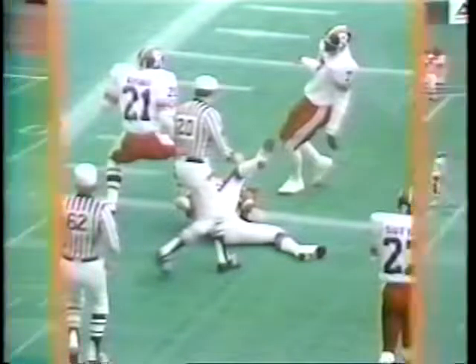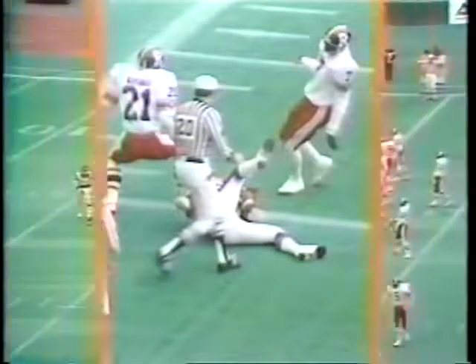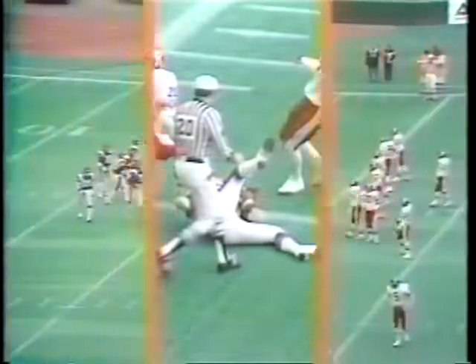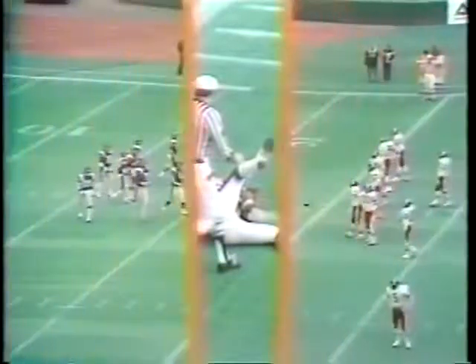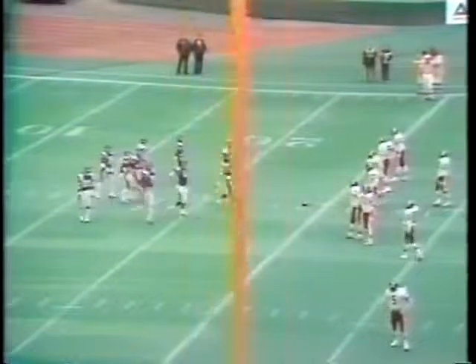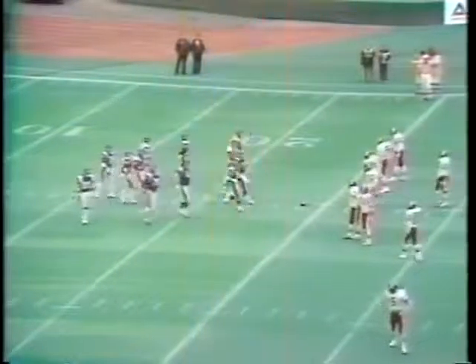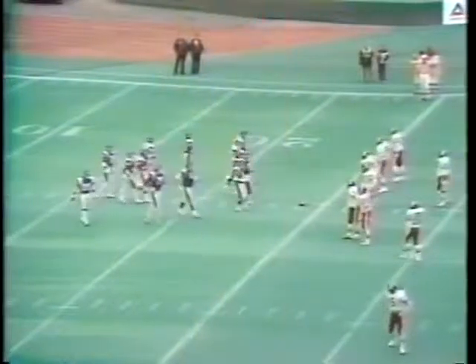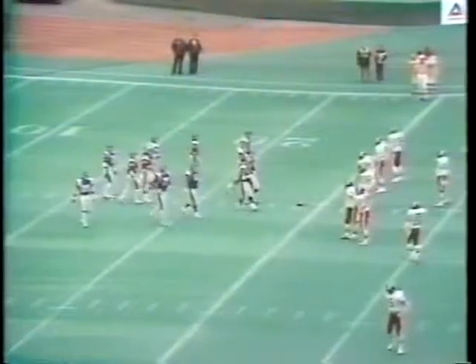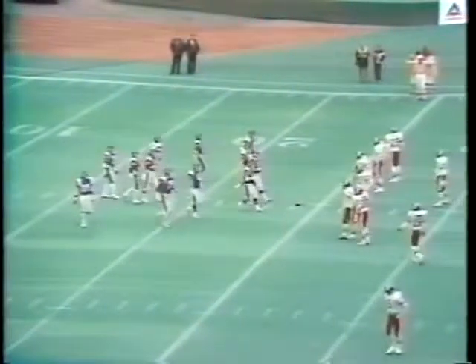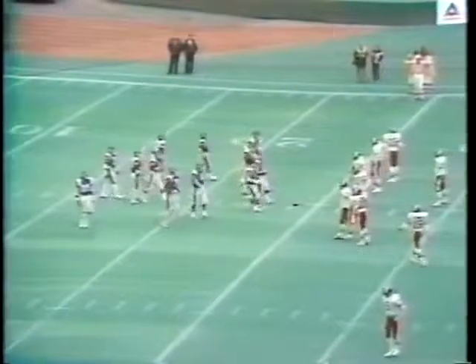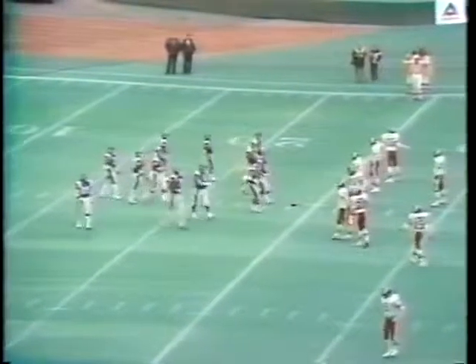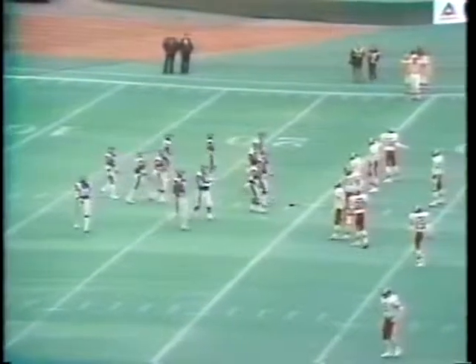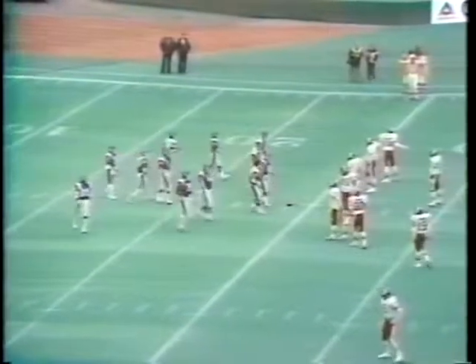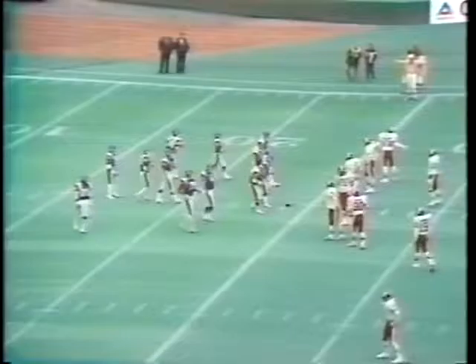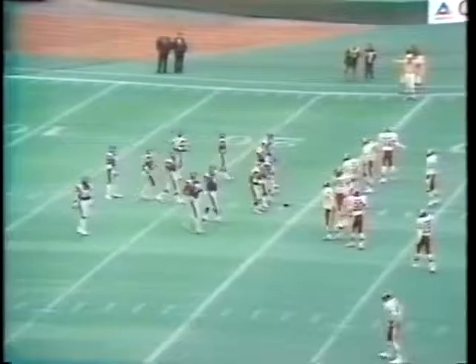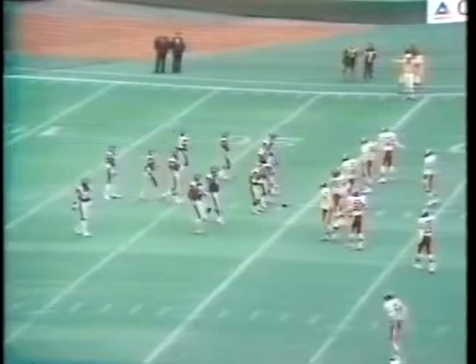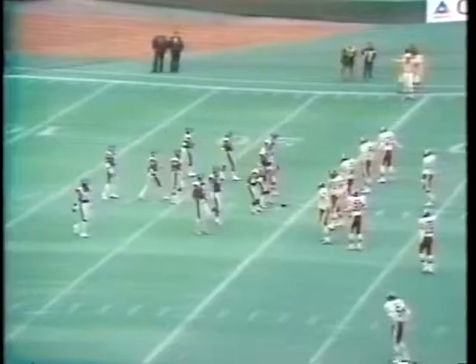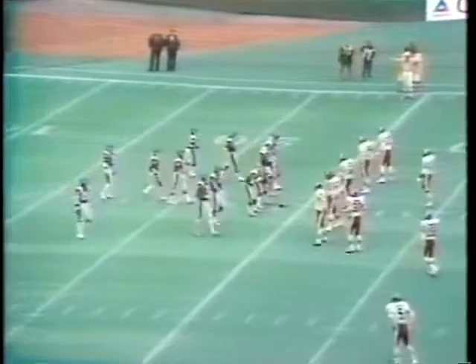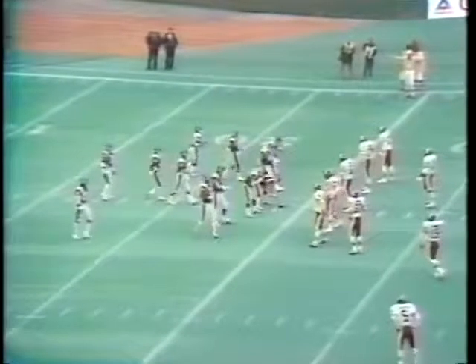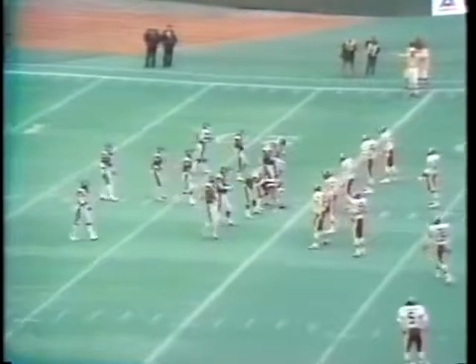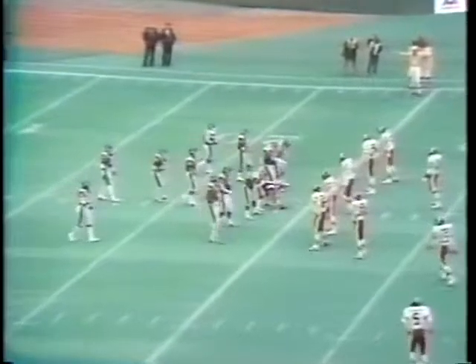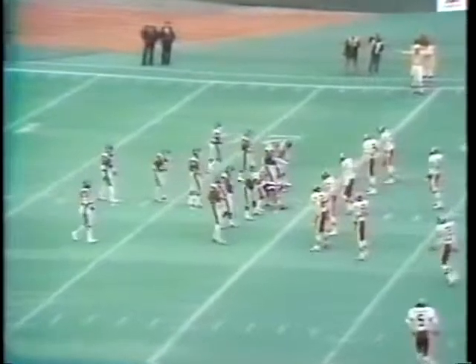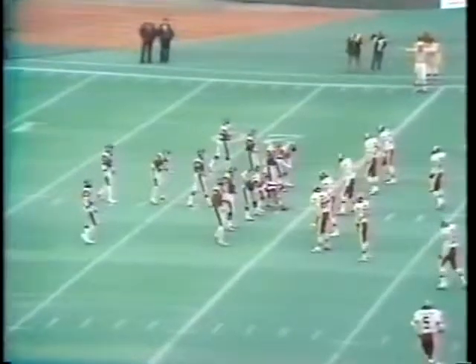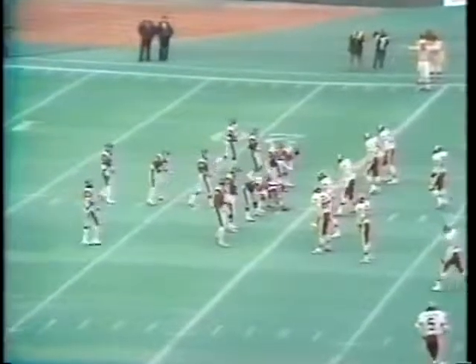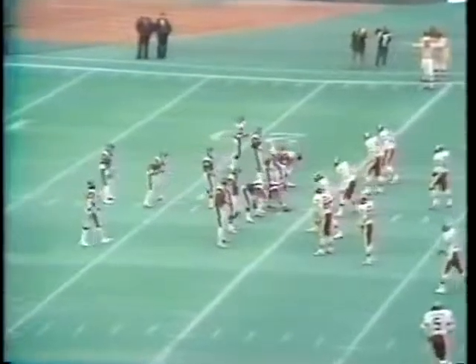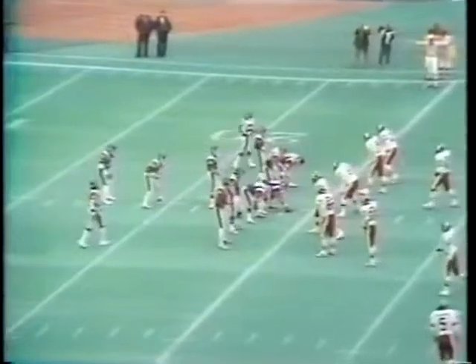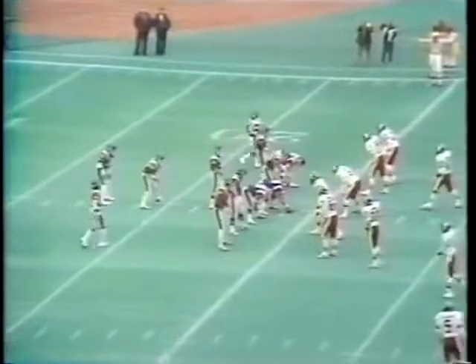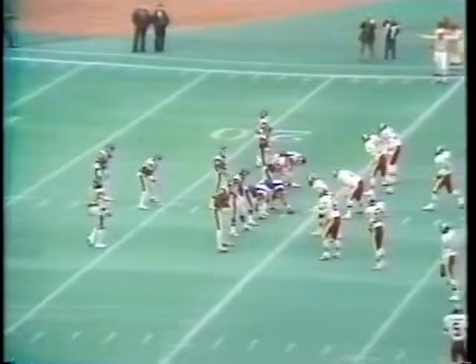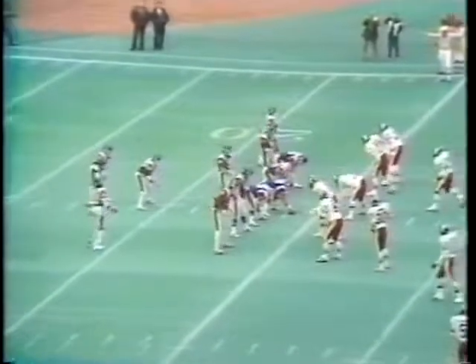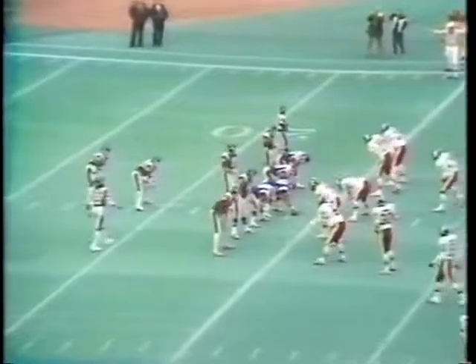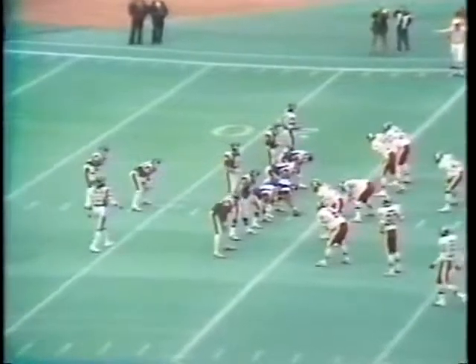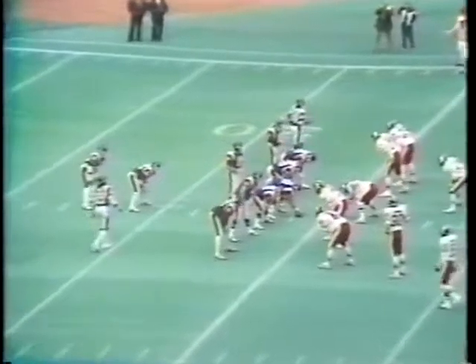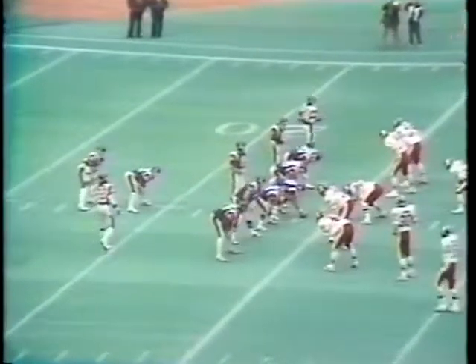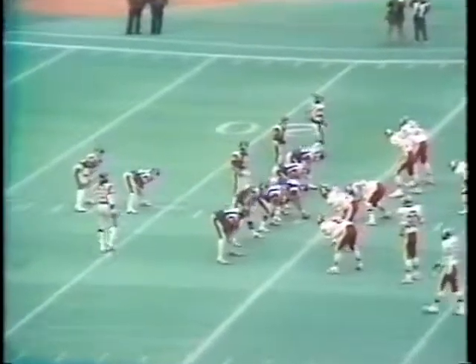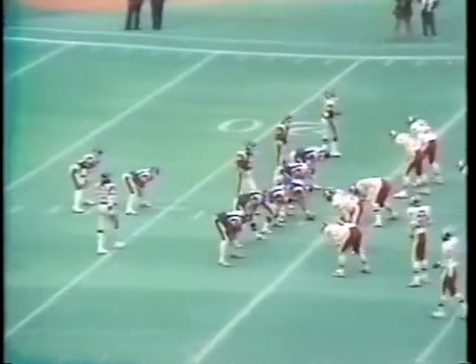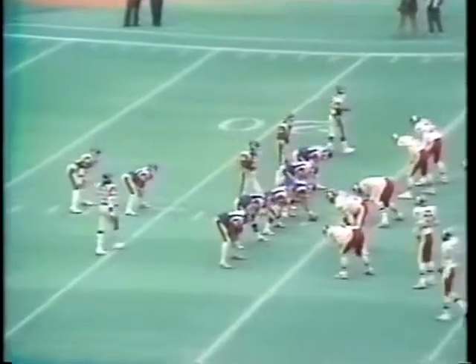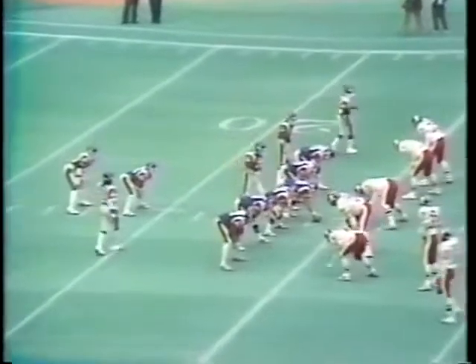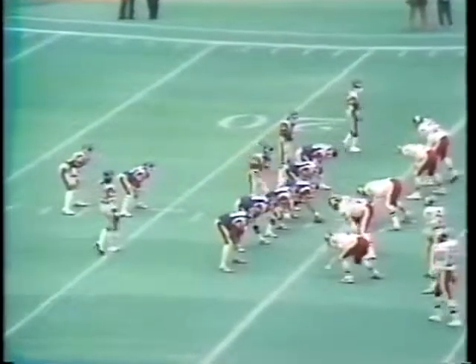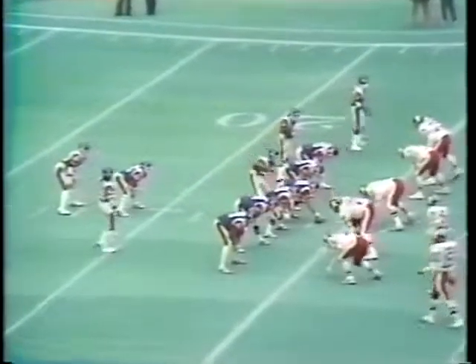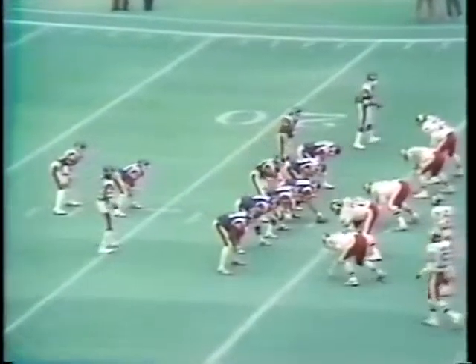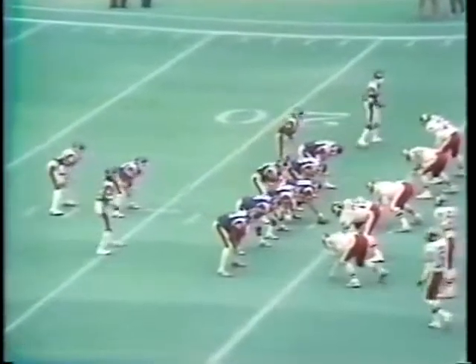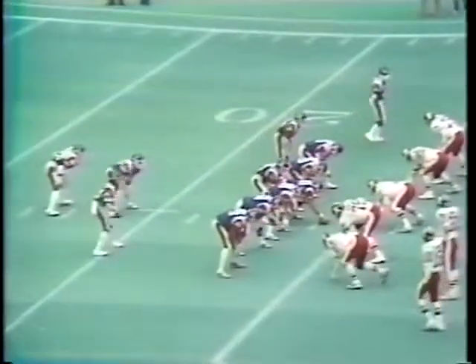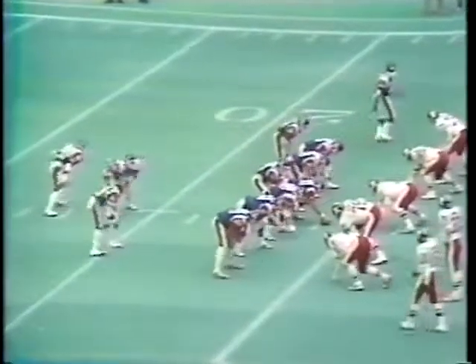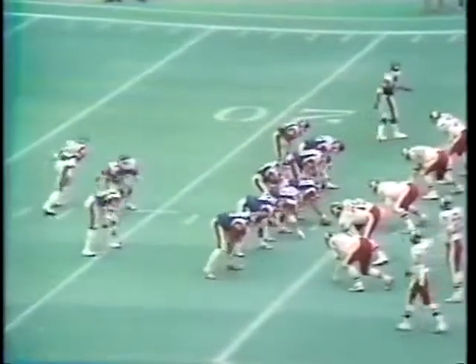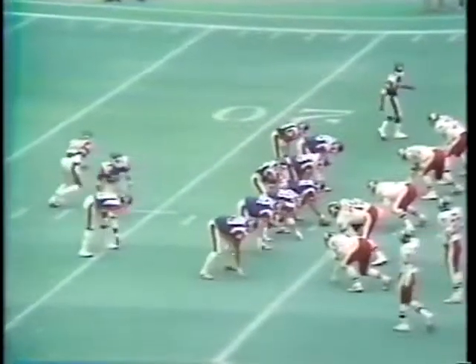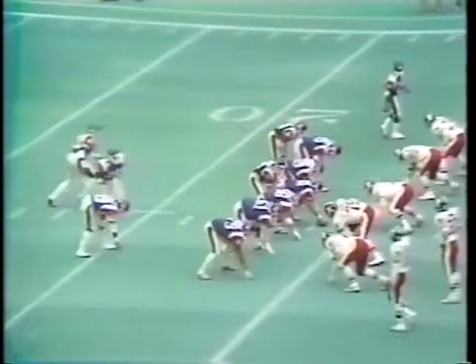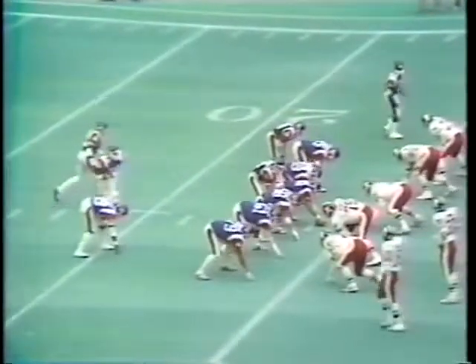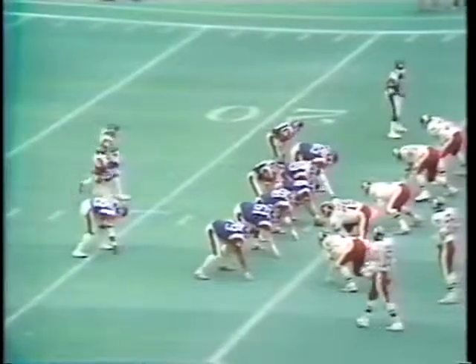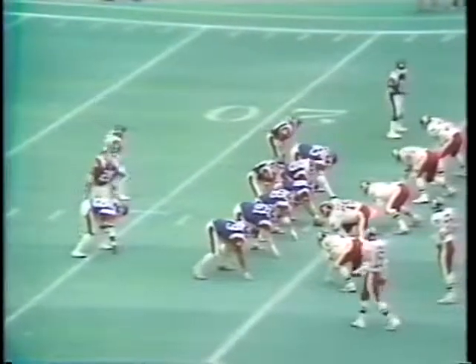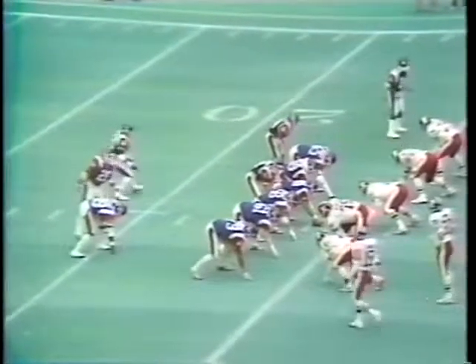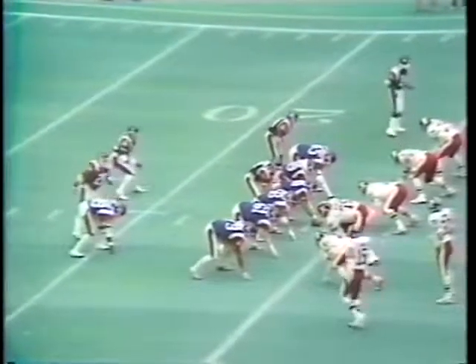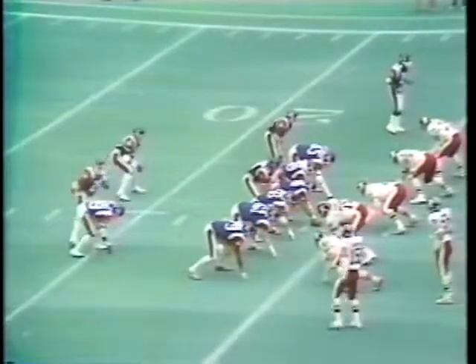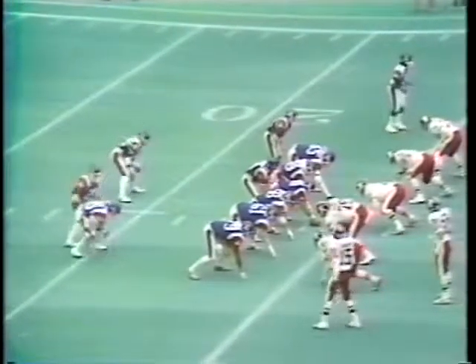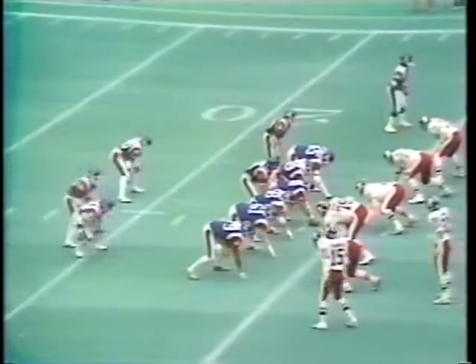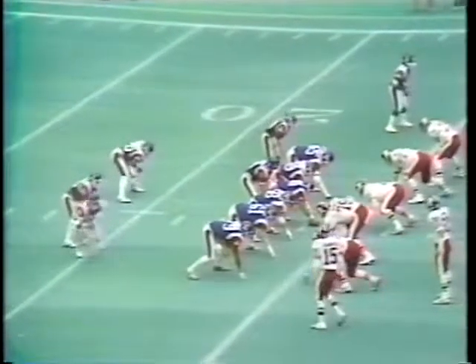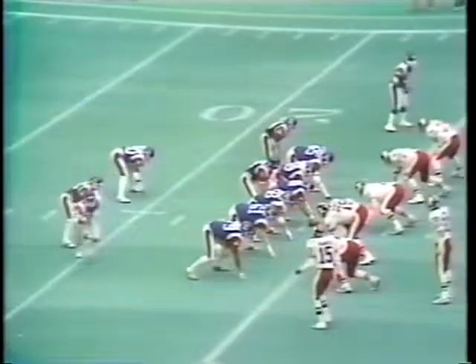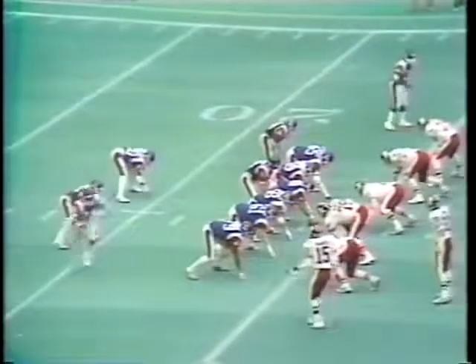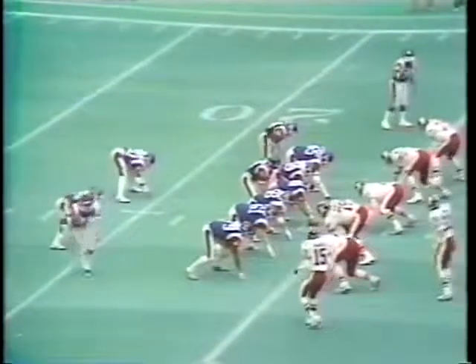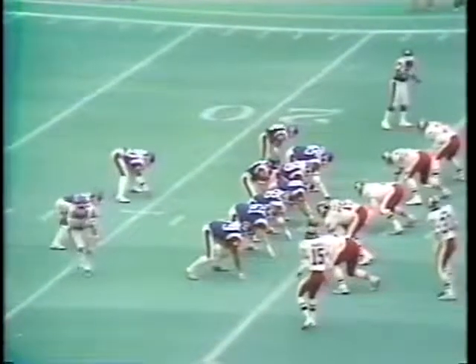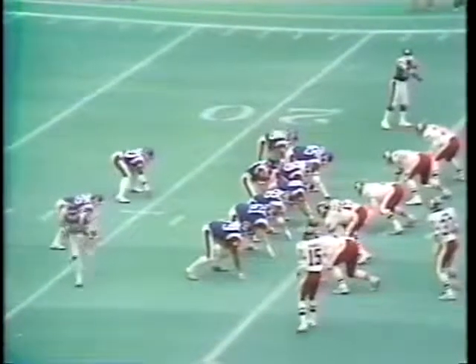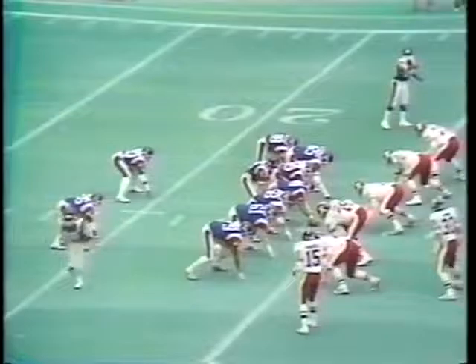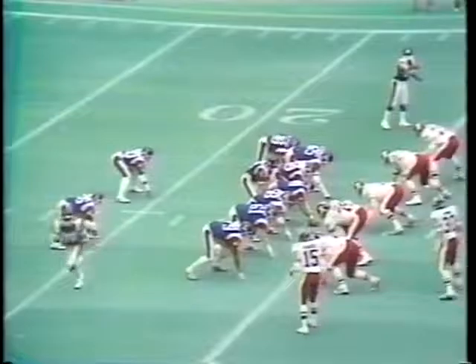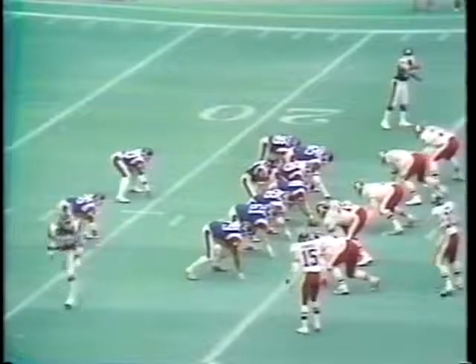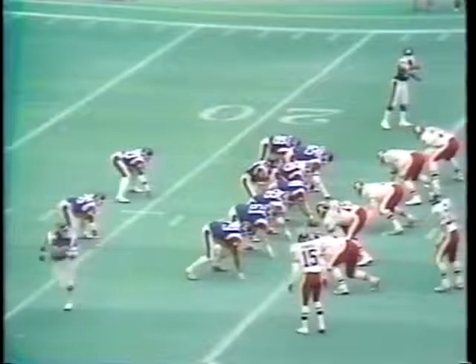This is the kind of break they need early in the ballgame to get on track. They are now at the 24, first and 10, the Alouettes at scrimmage.